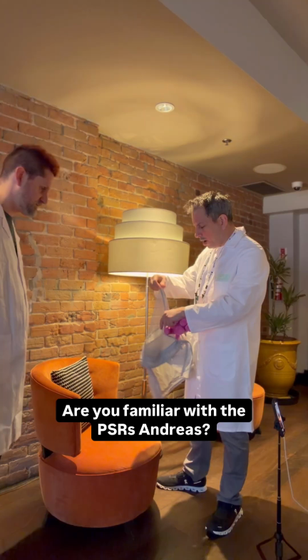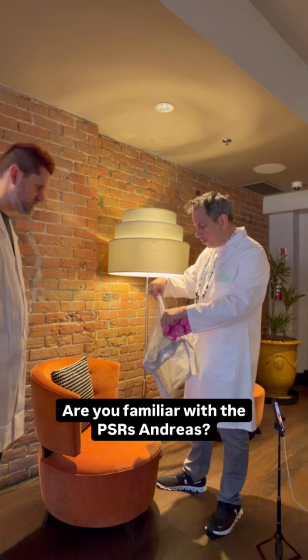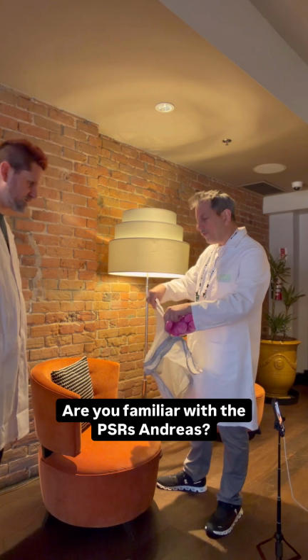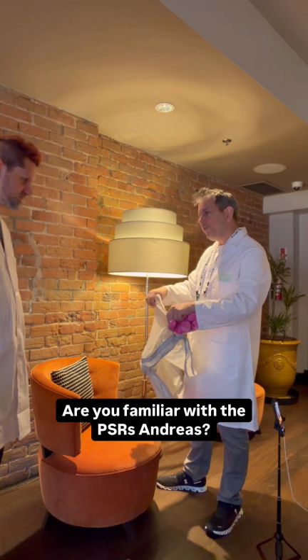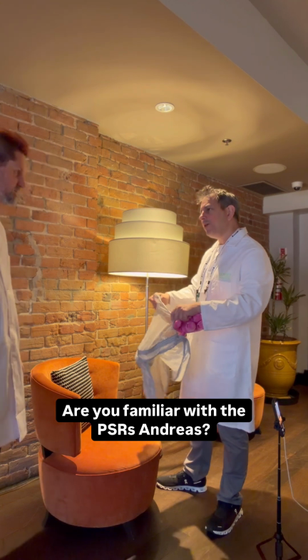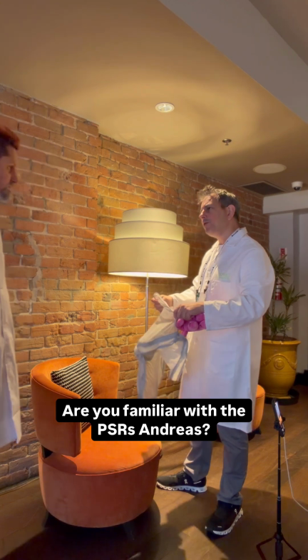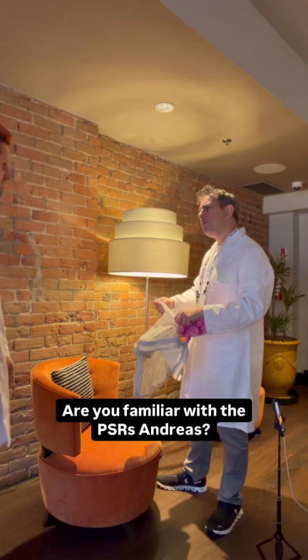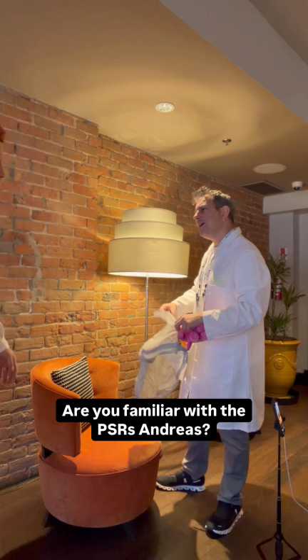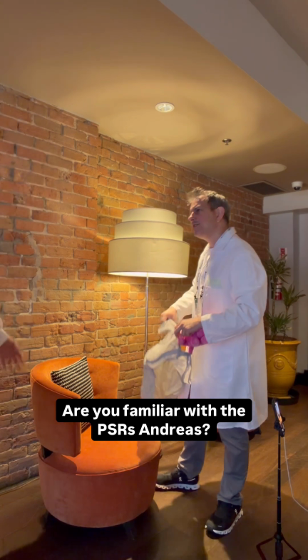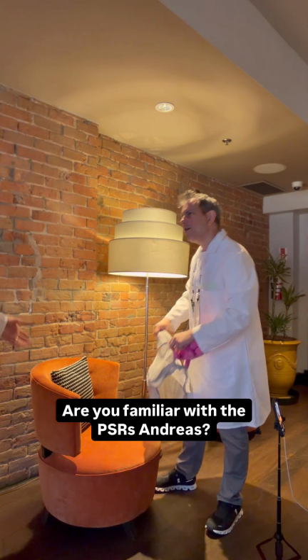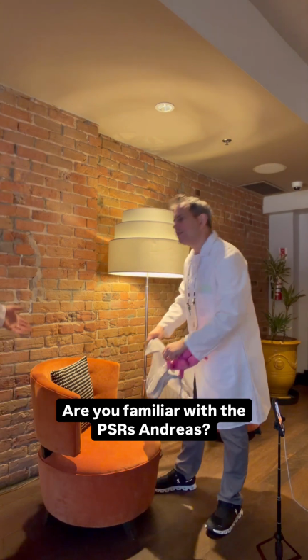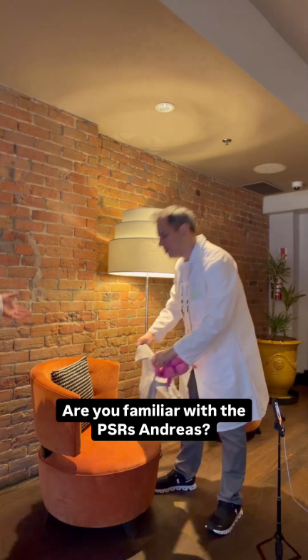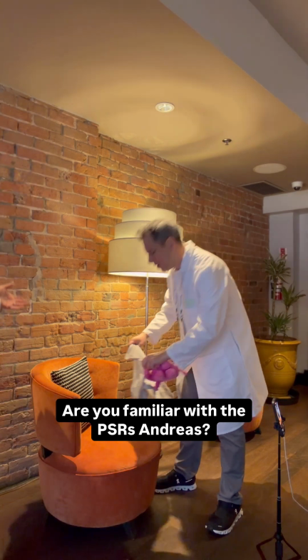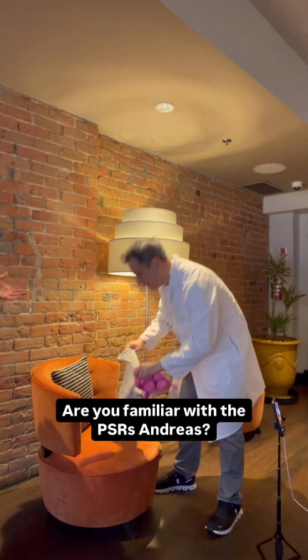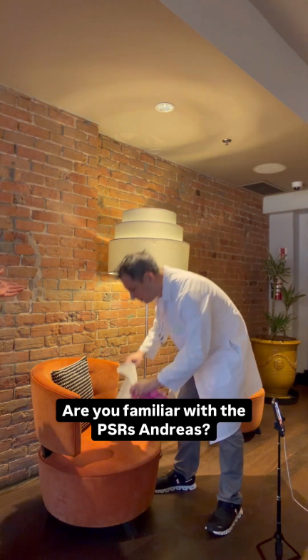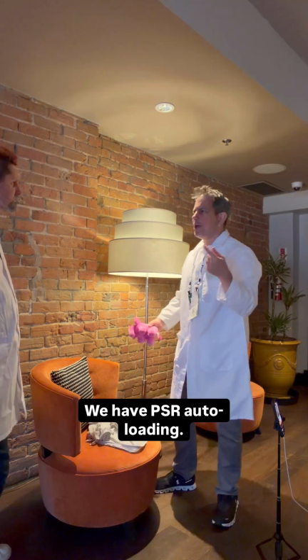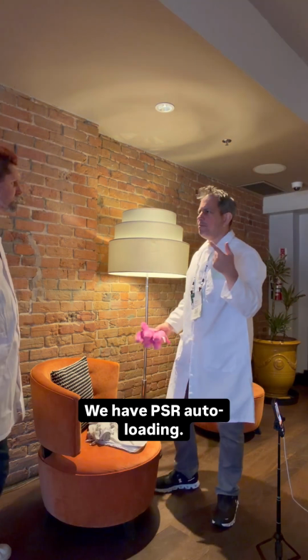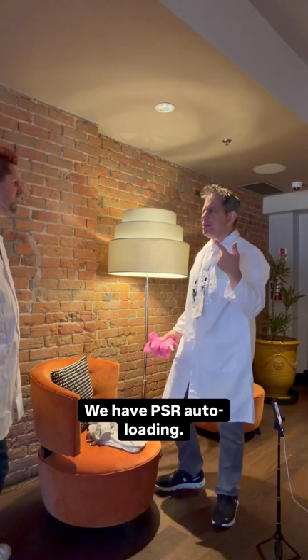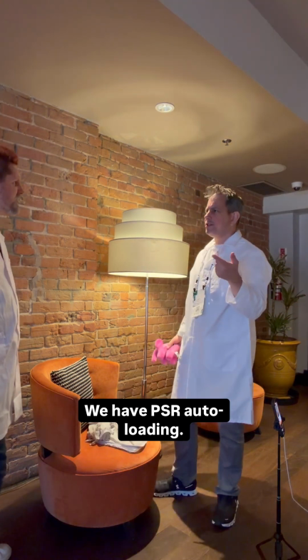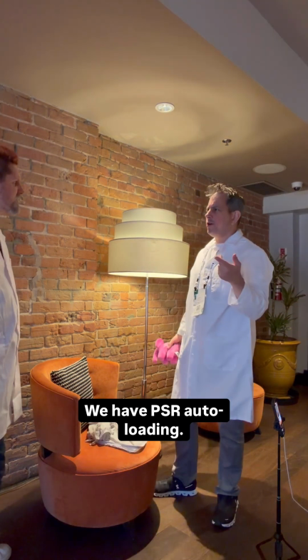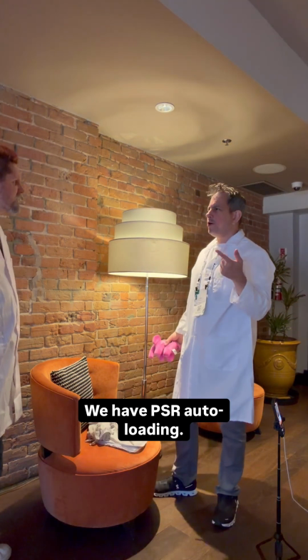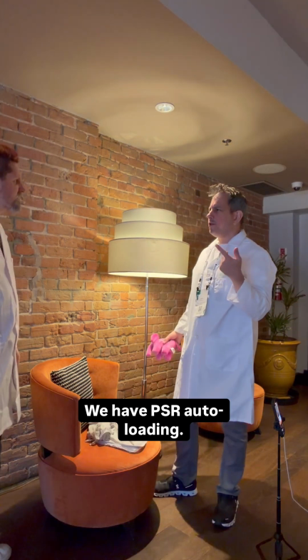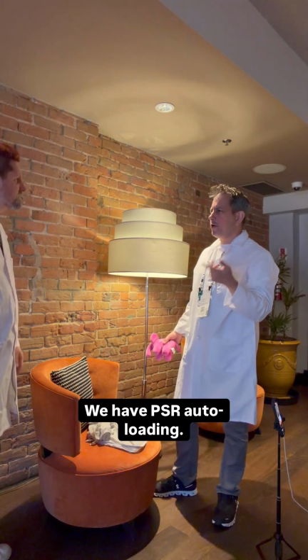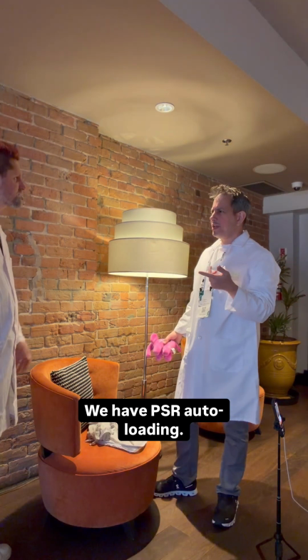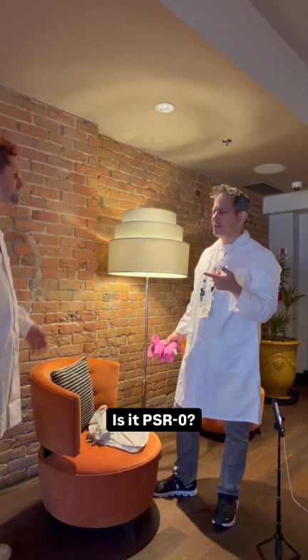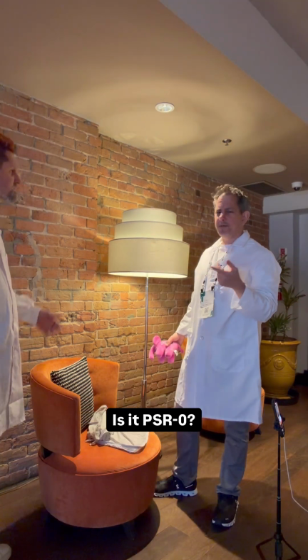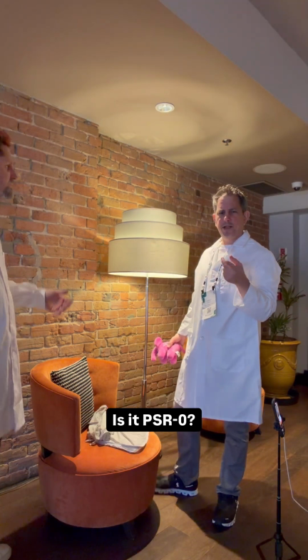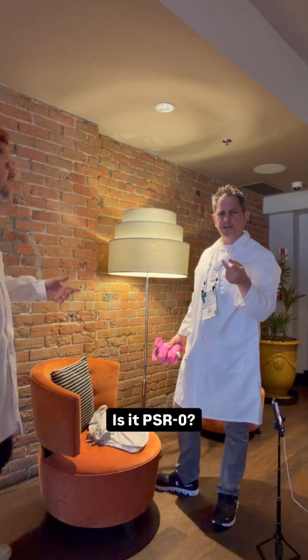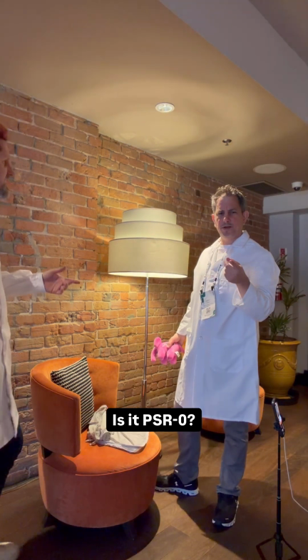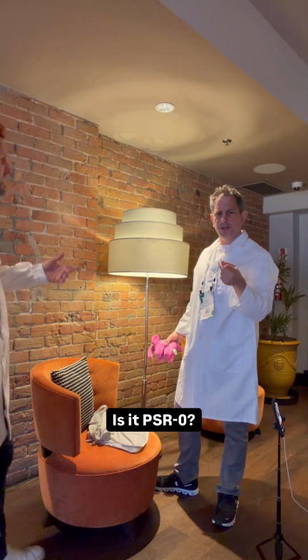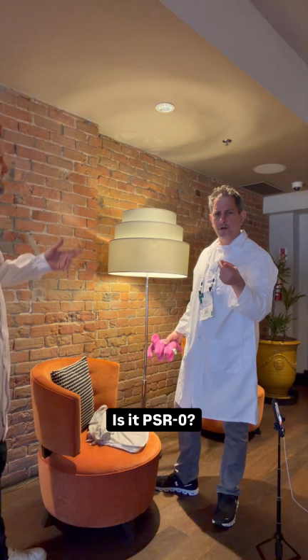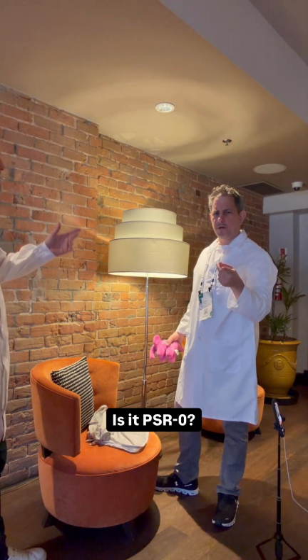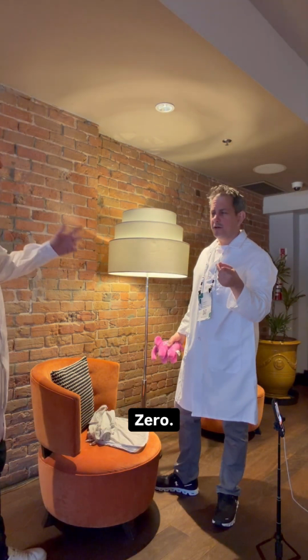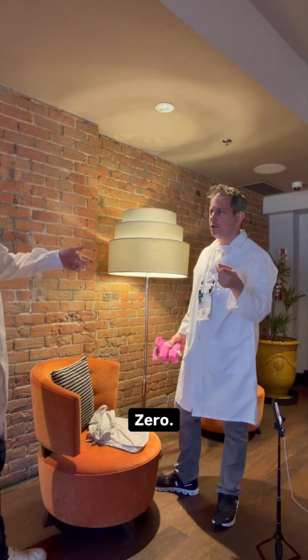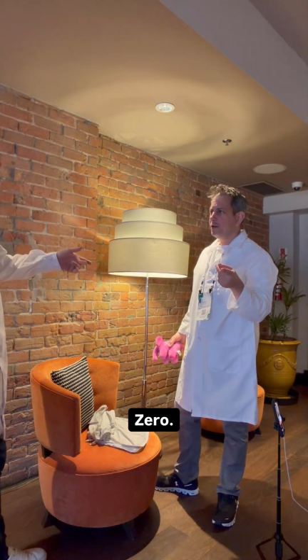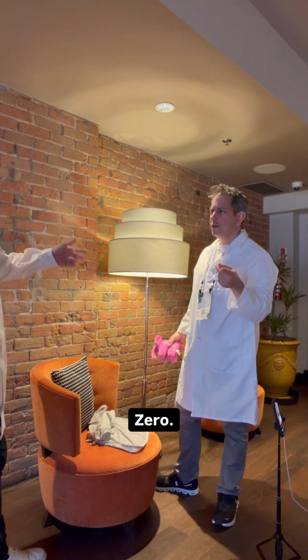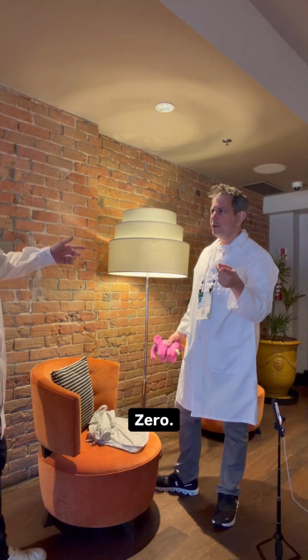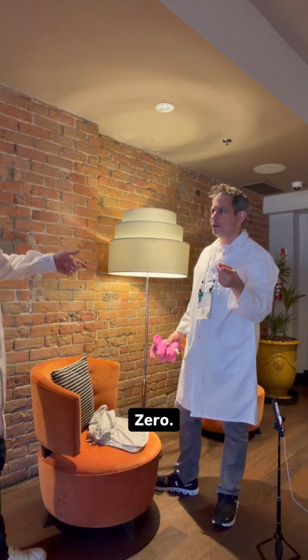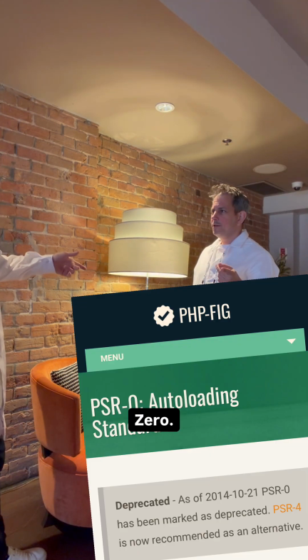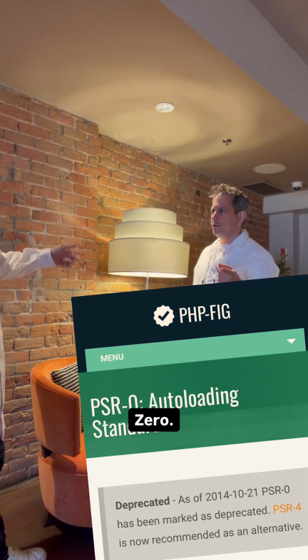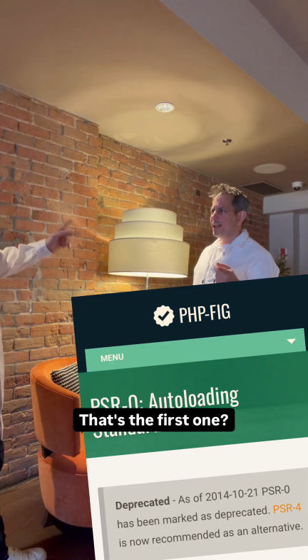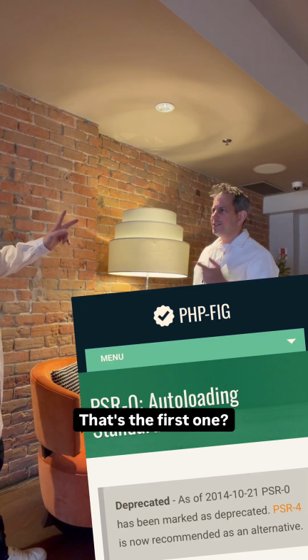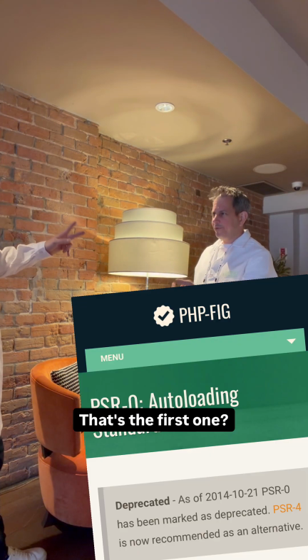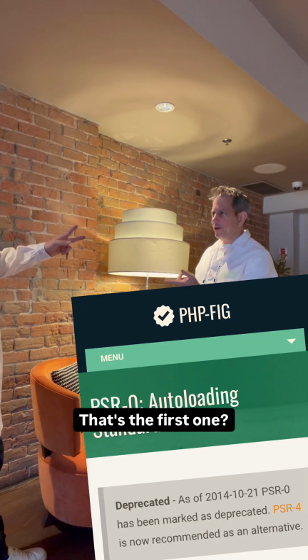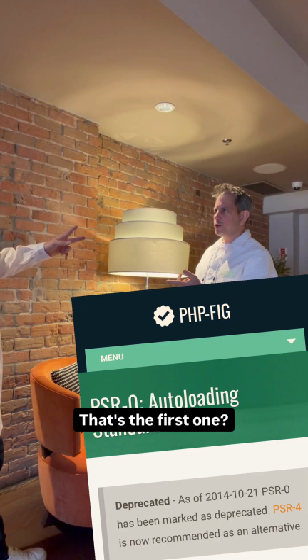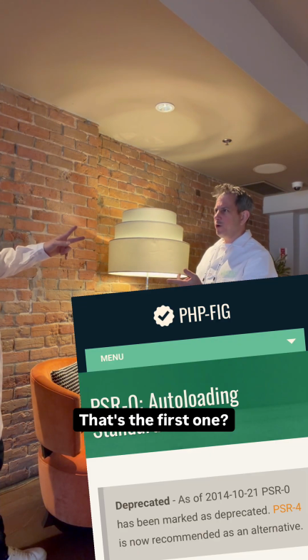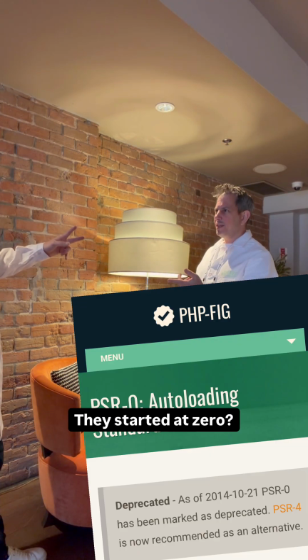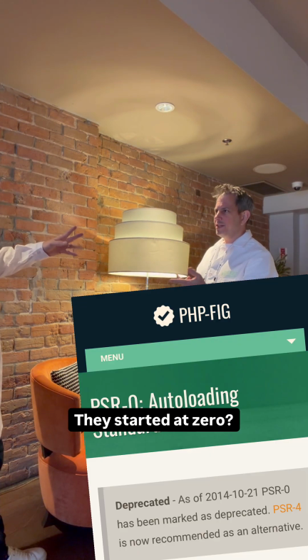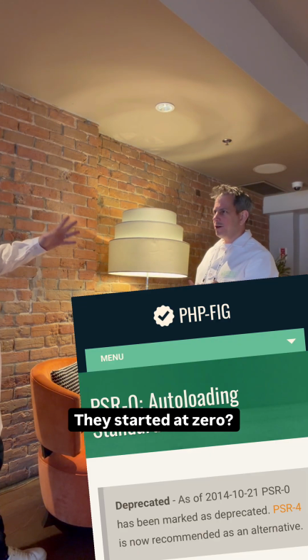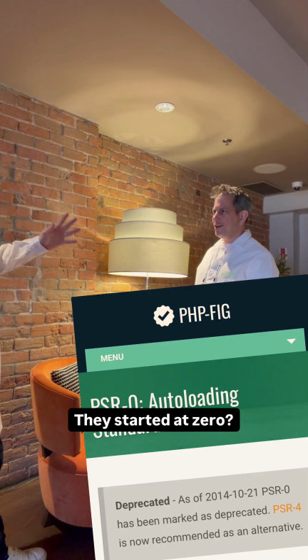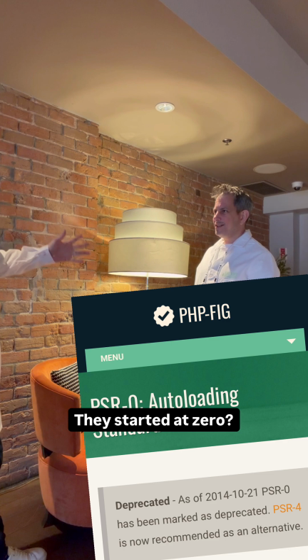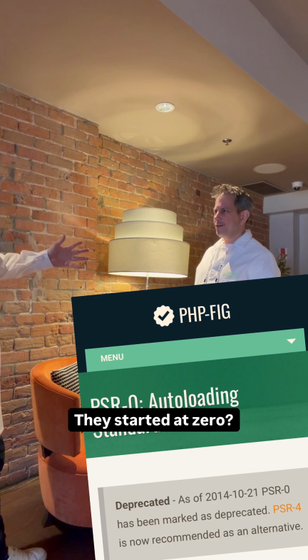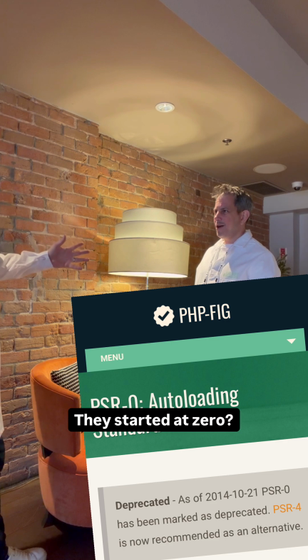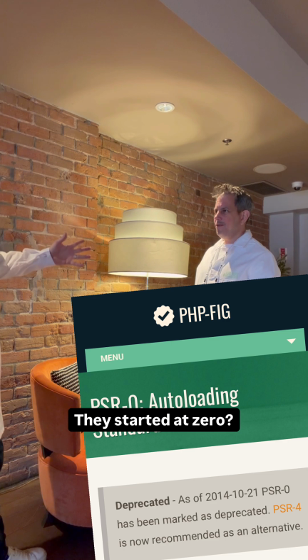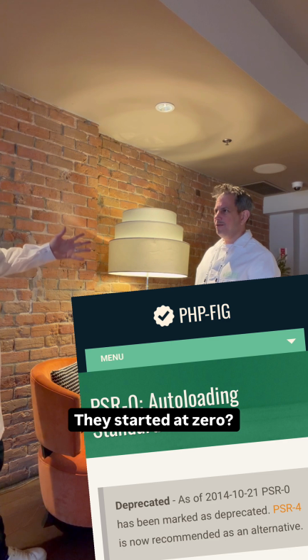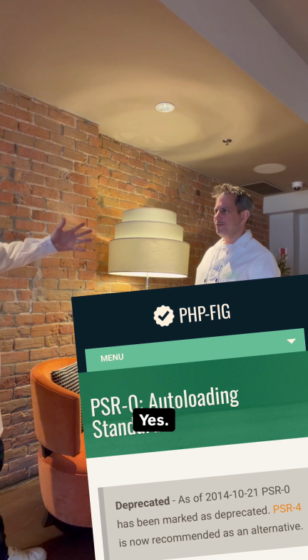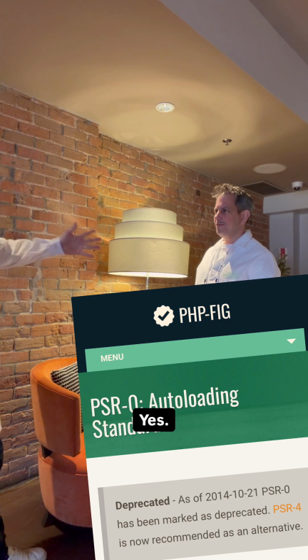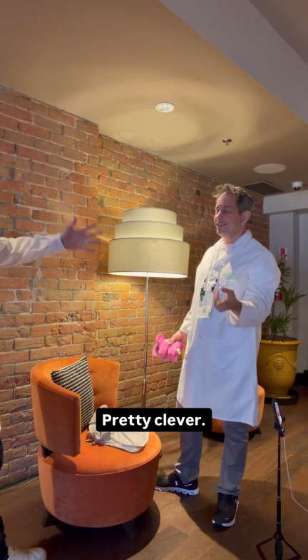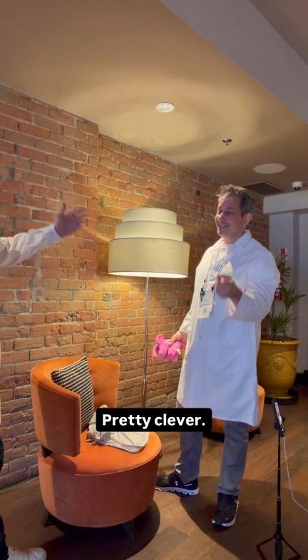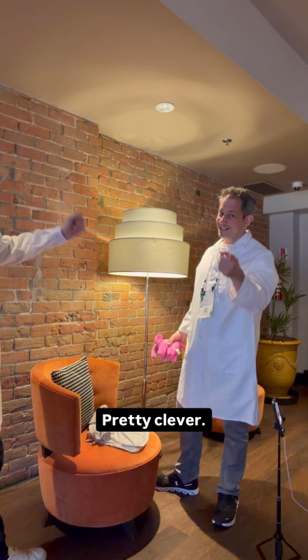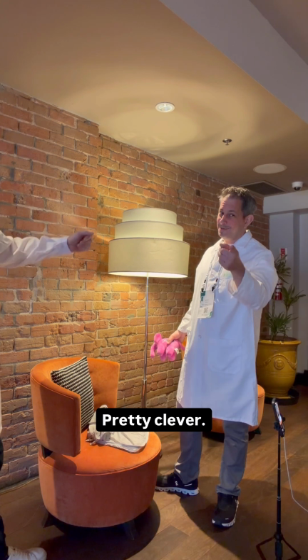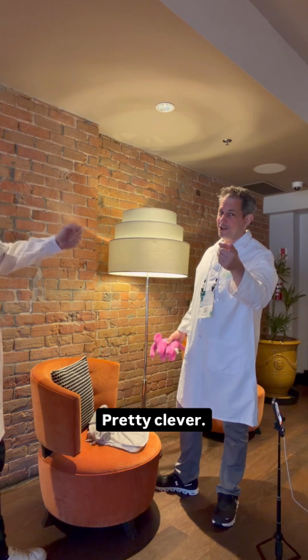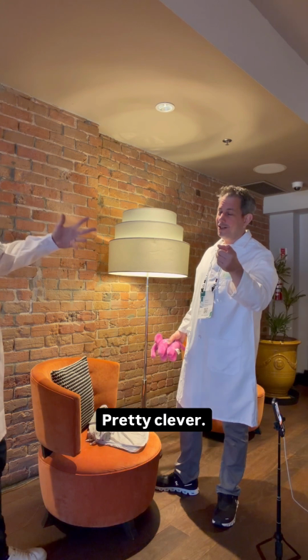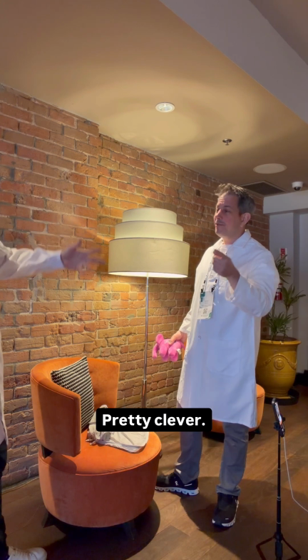Are you familiar with the PSRs, Andreas? We have PSR auto-loading — is the PSR zero? Zero. That's the first one? They started at zero? Yes, they started at zero.